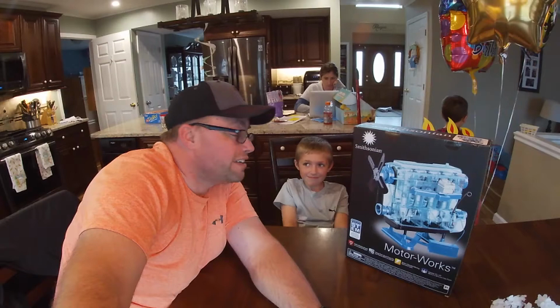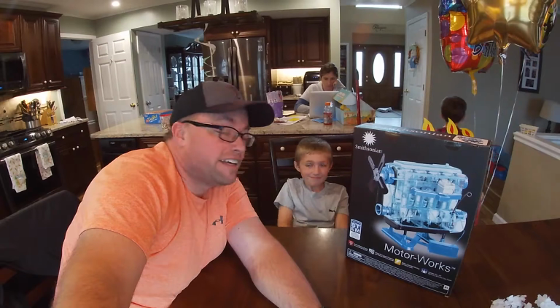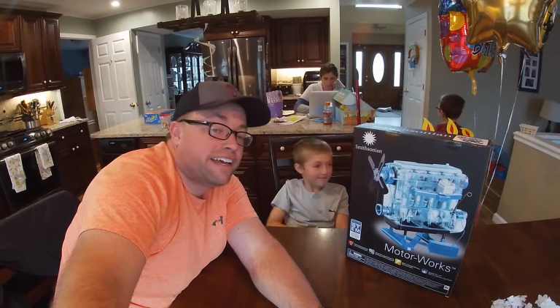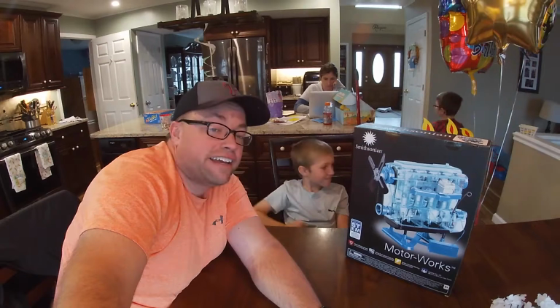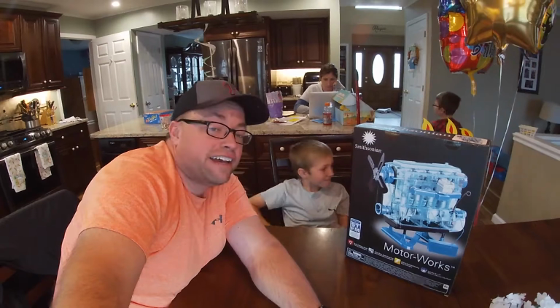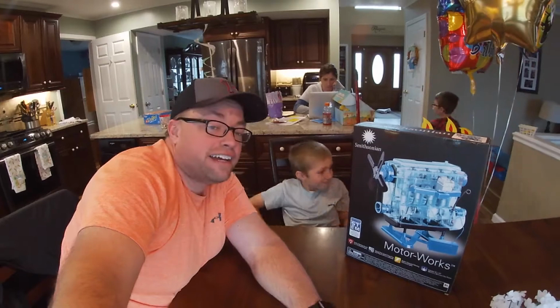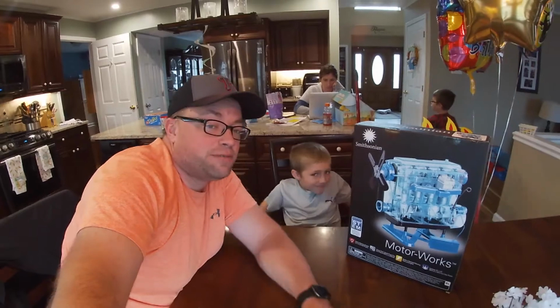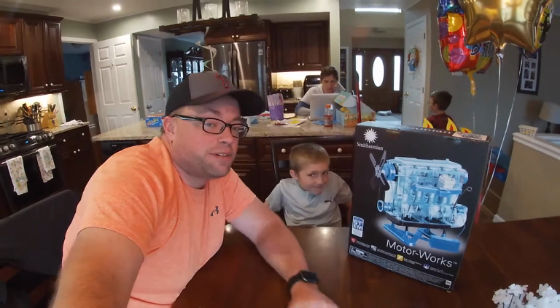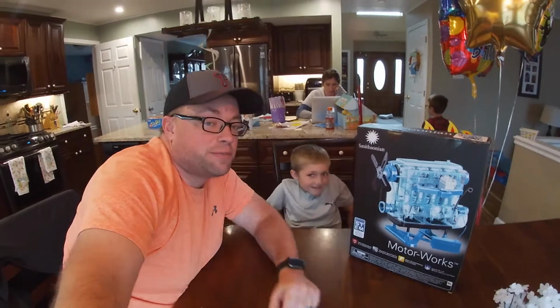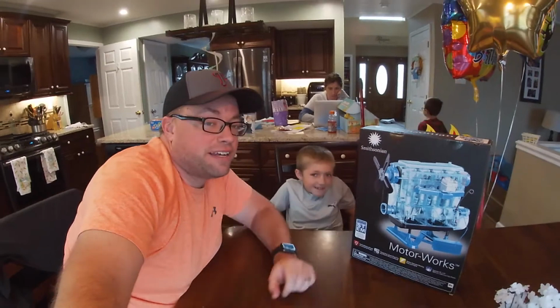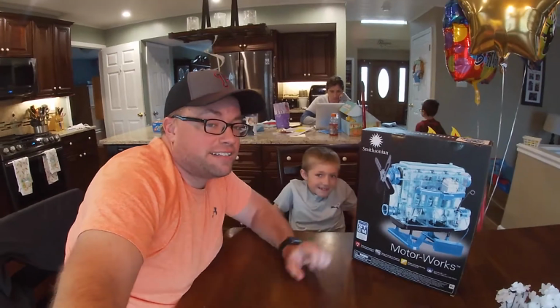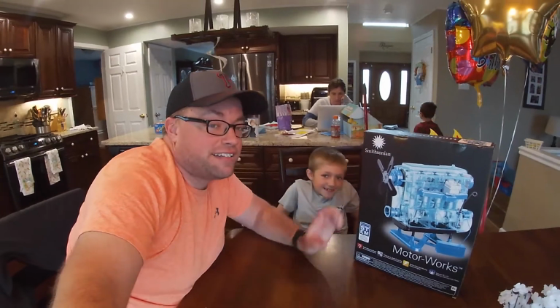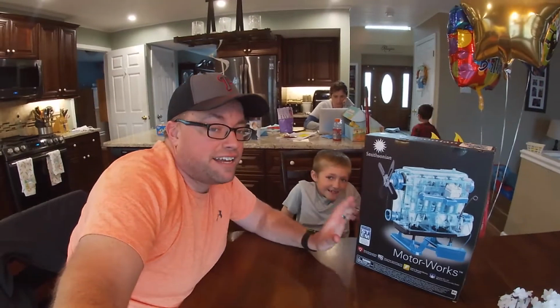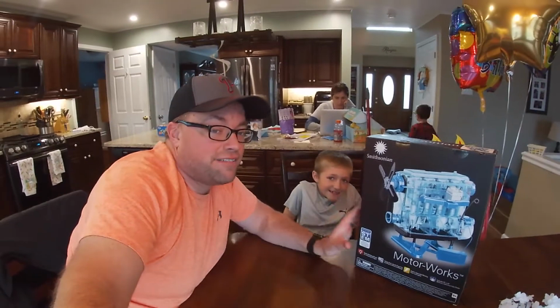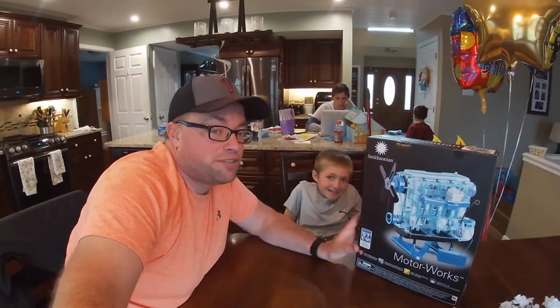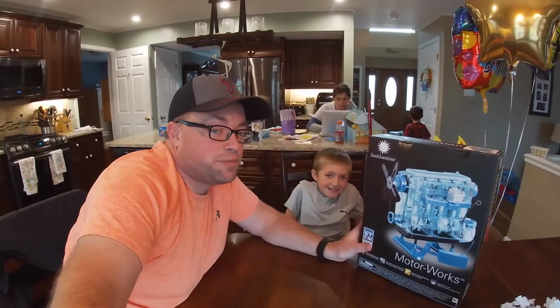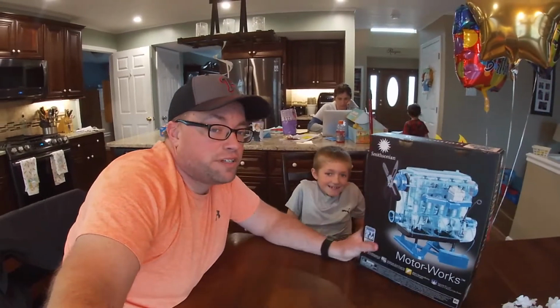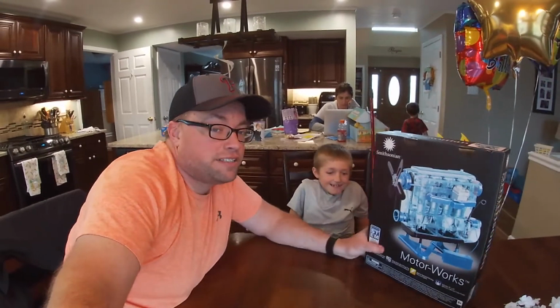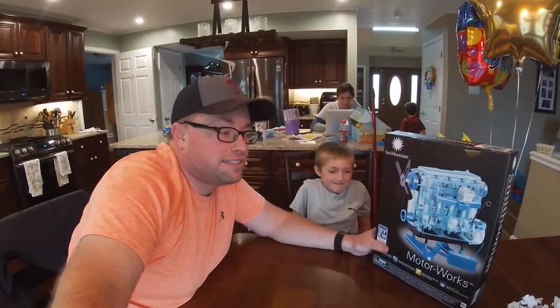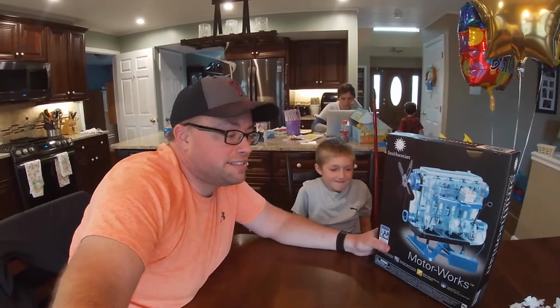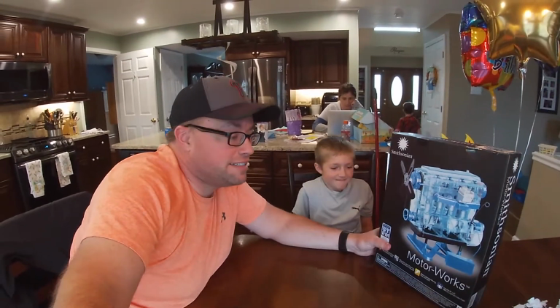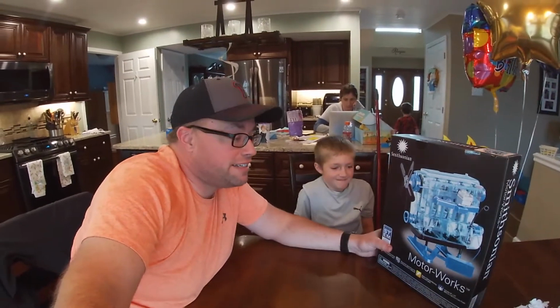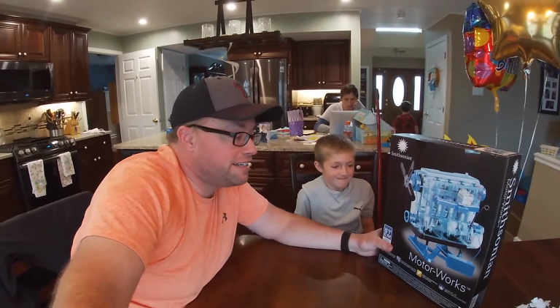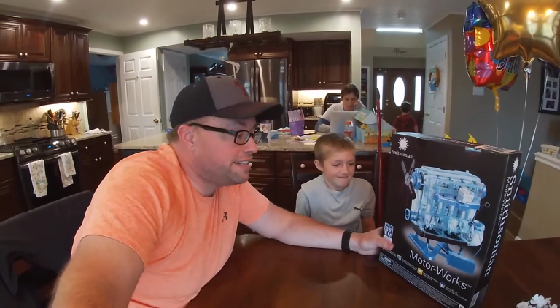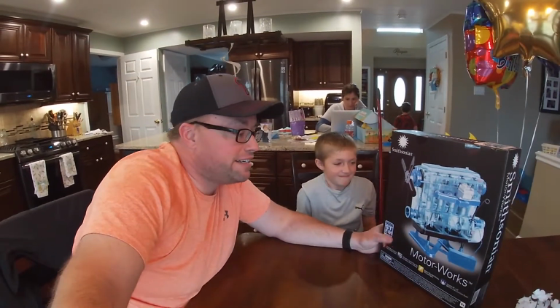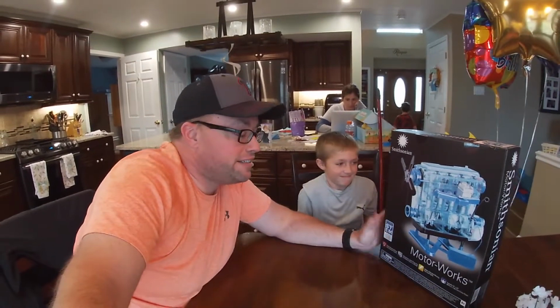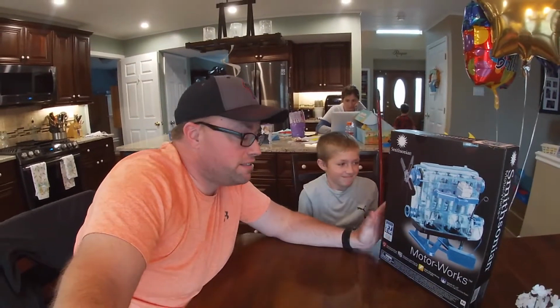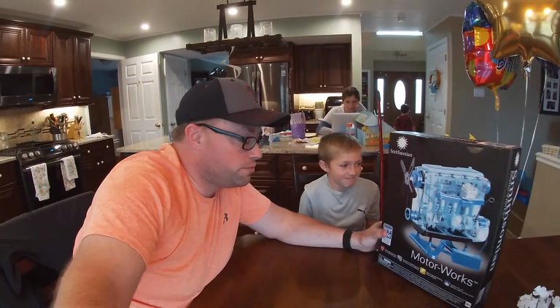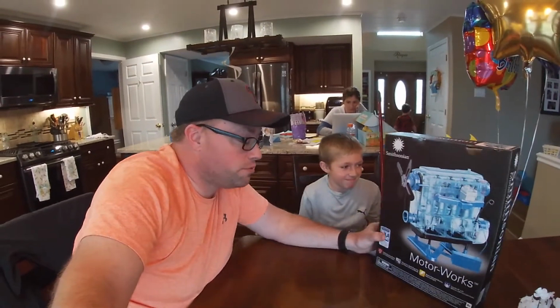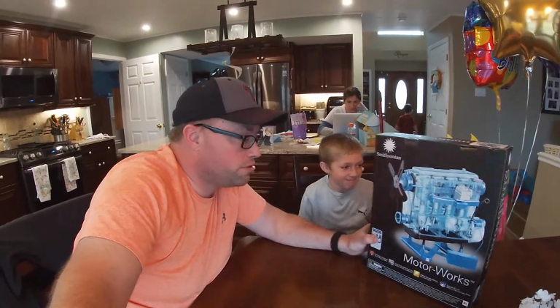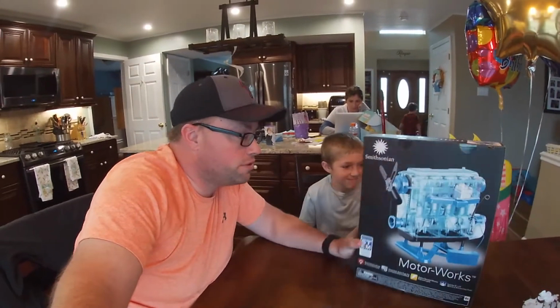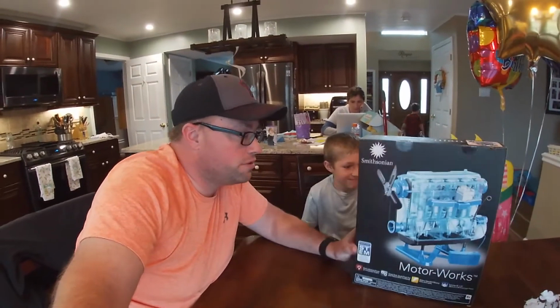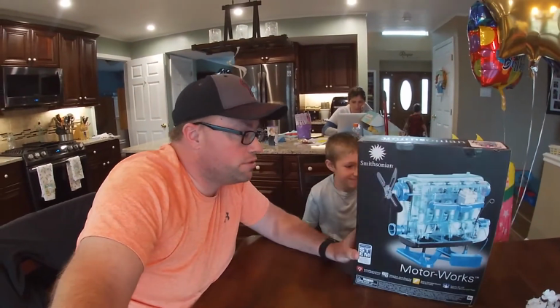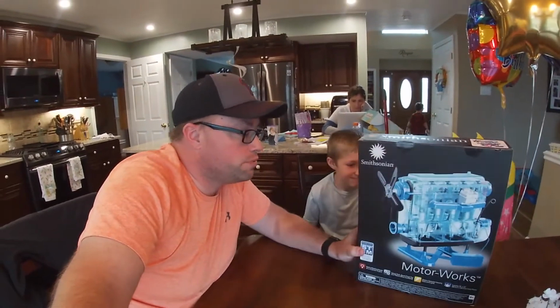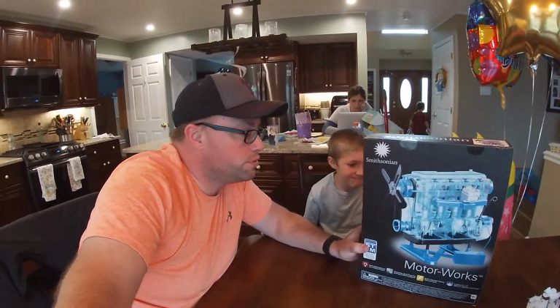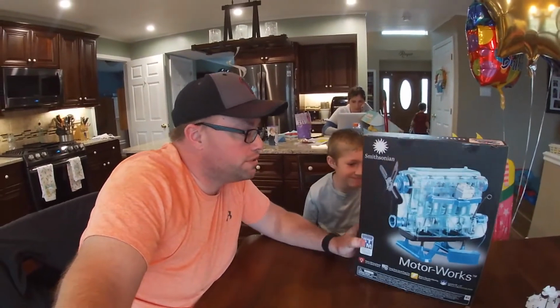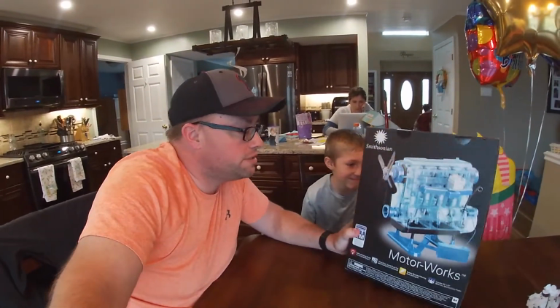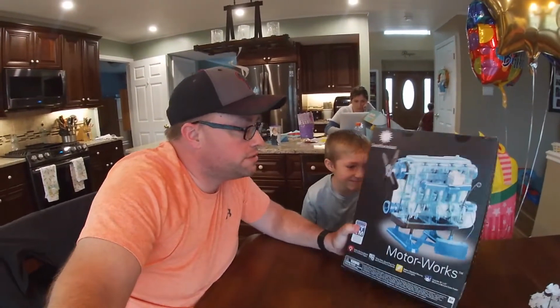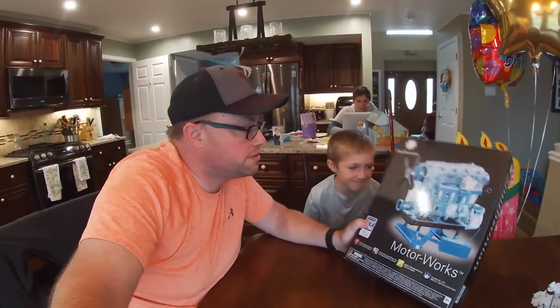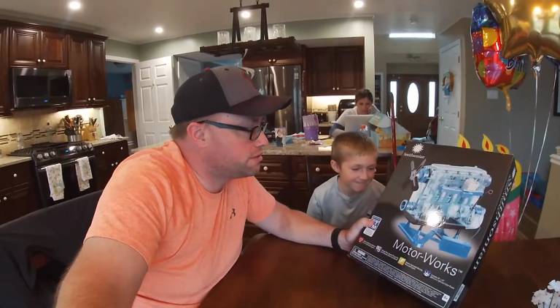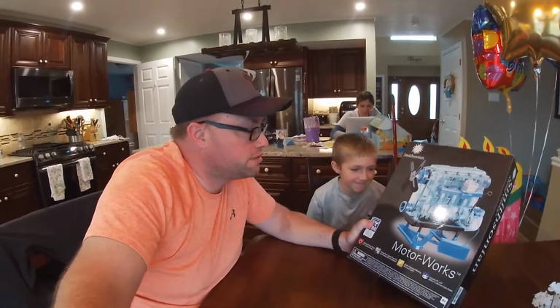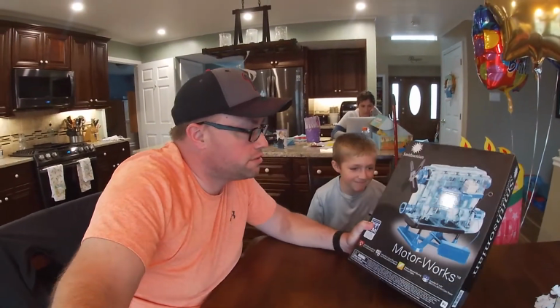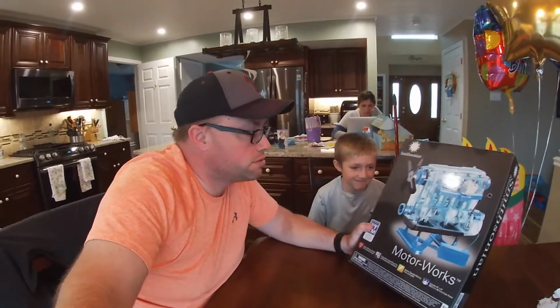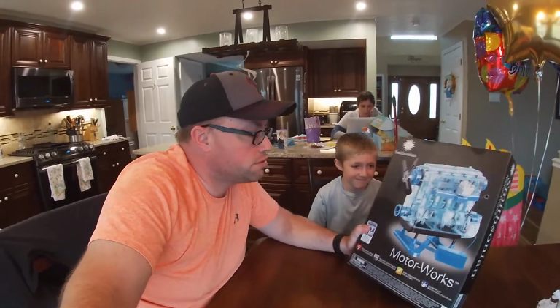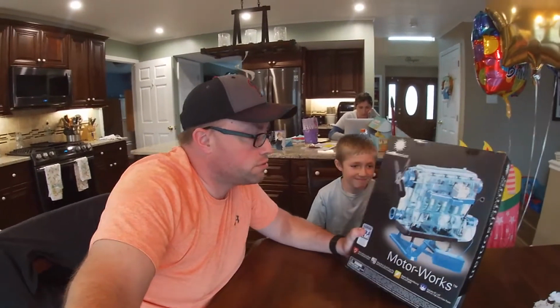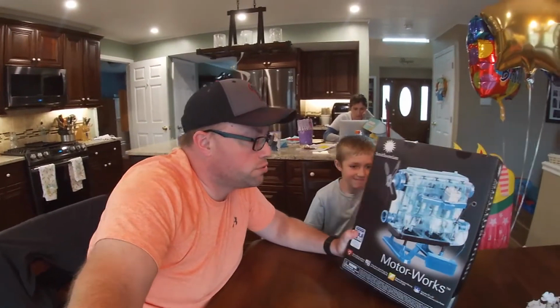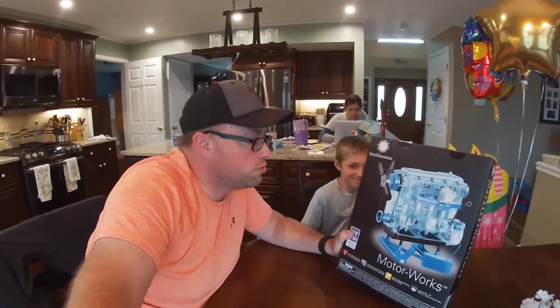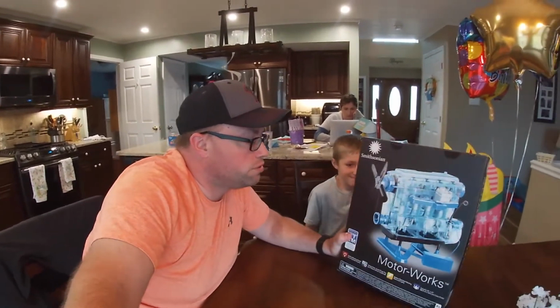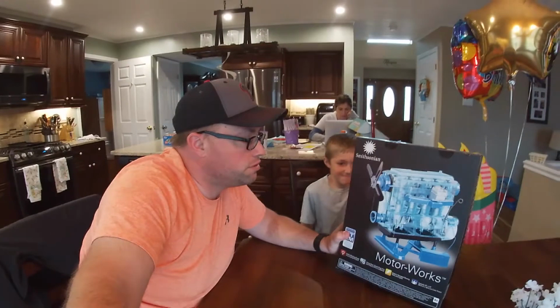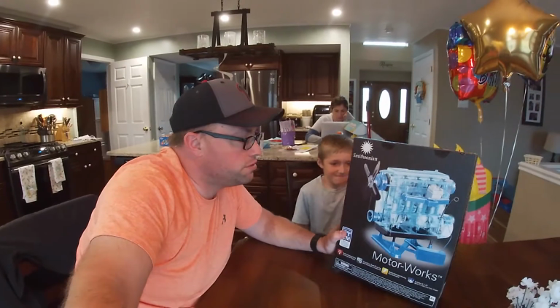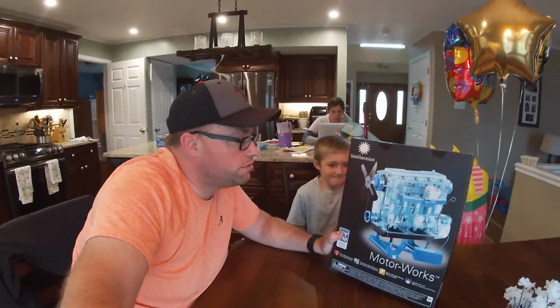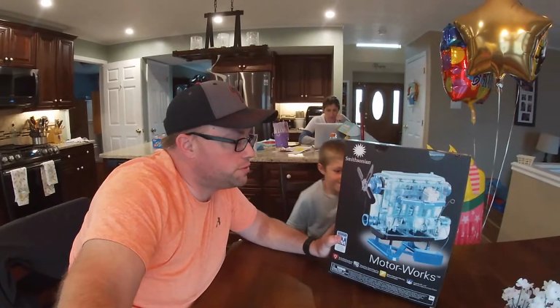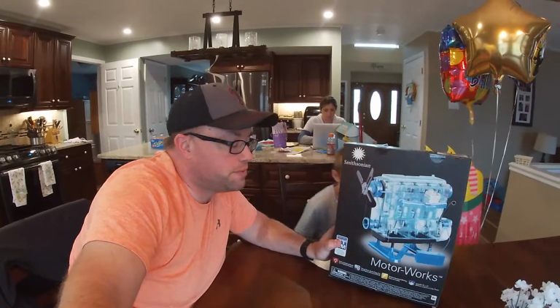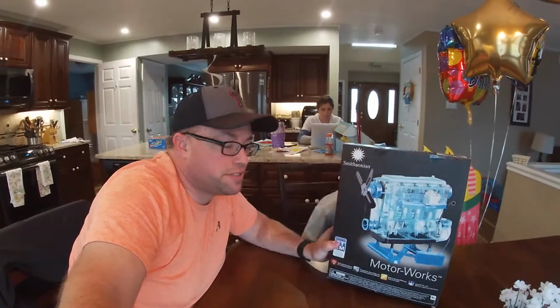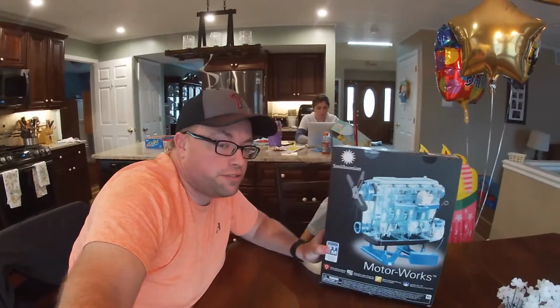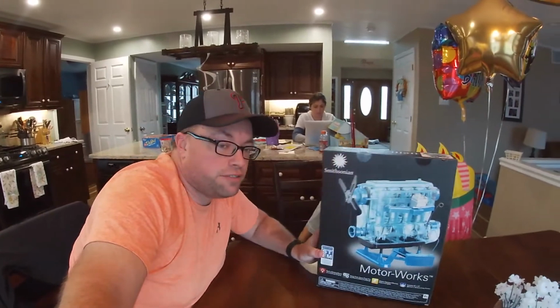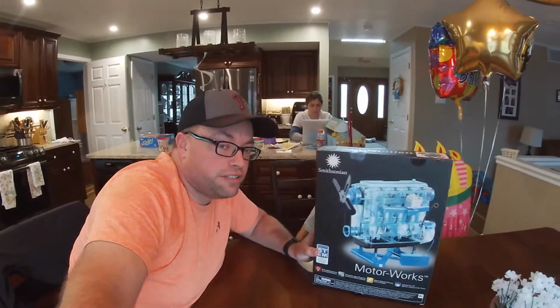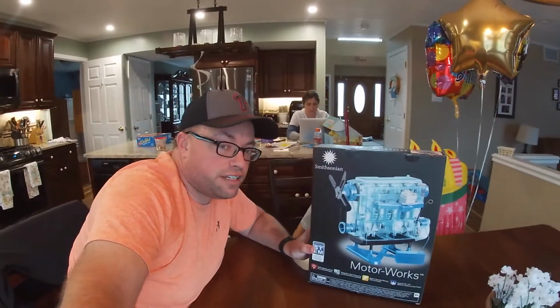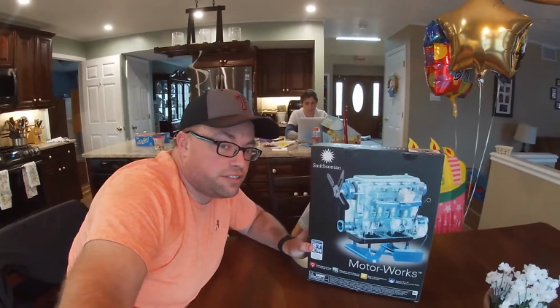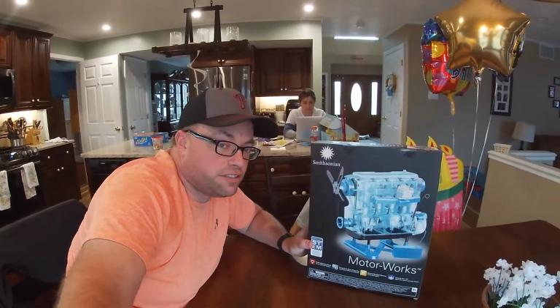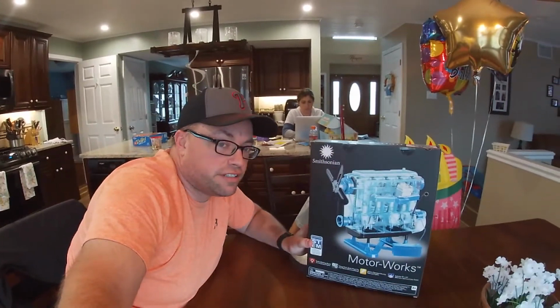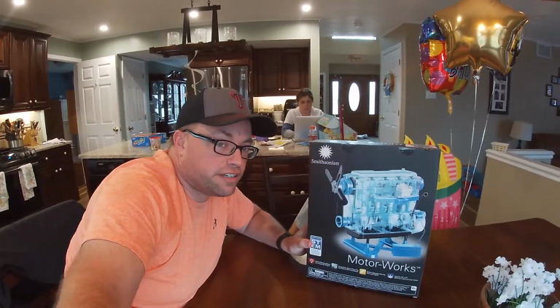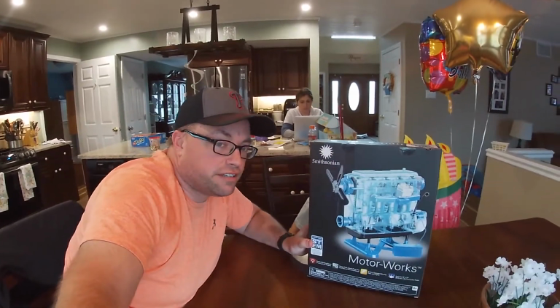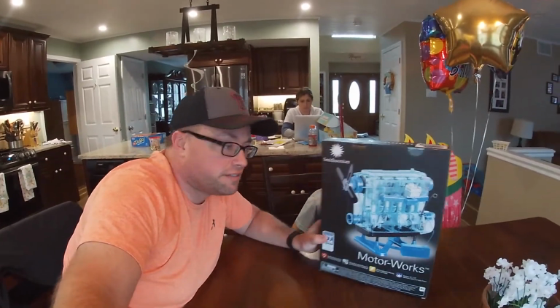Hey guys, welcome back to Average Mike's and today we're gonna put this cool little Smithsonian engine together.